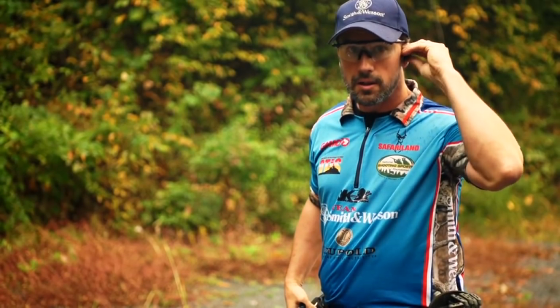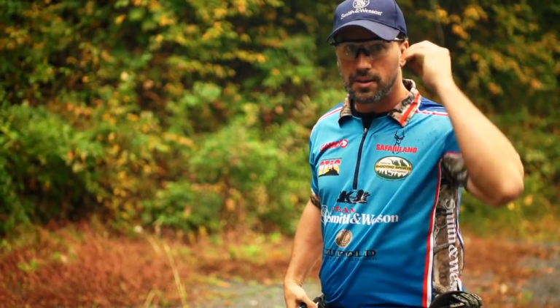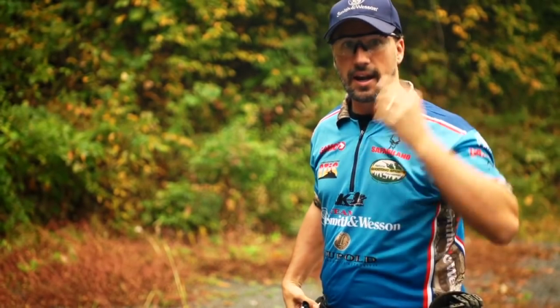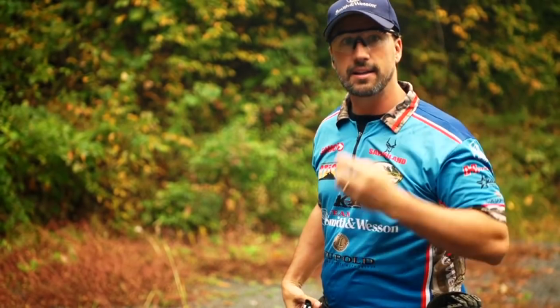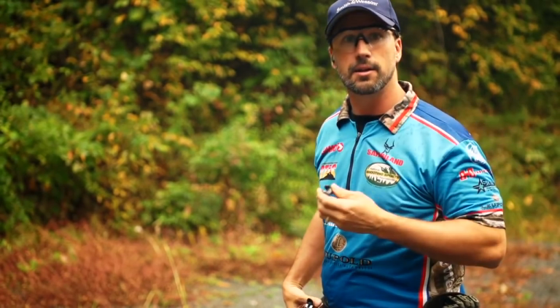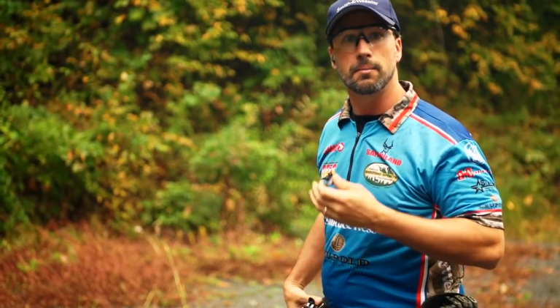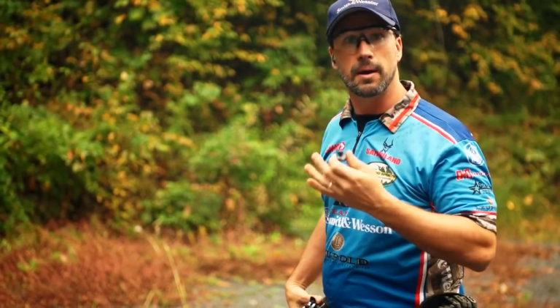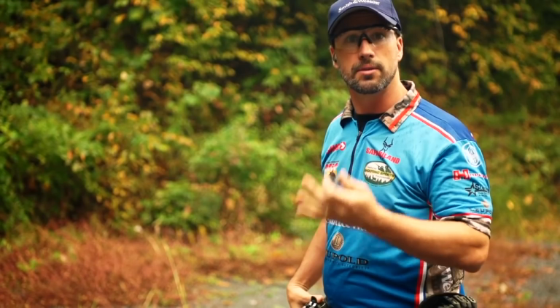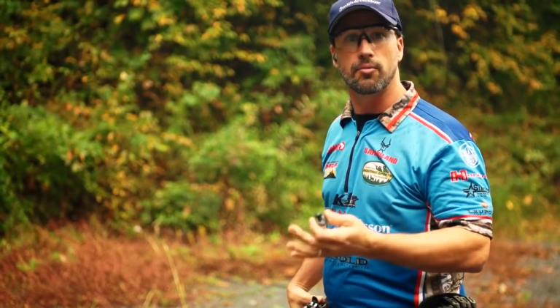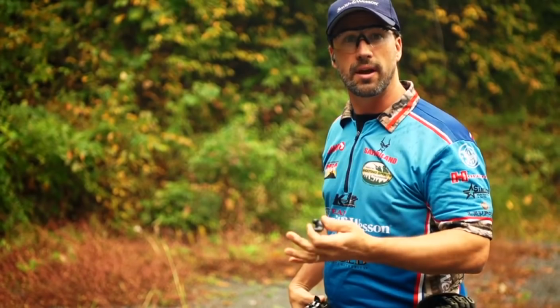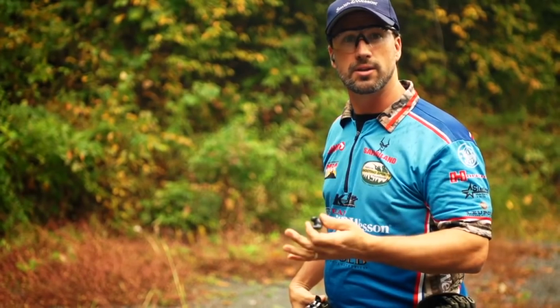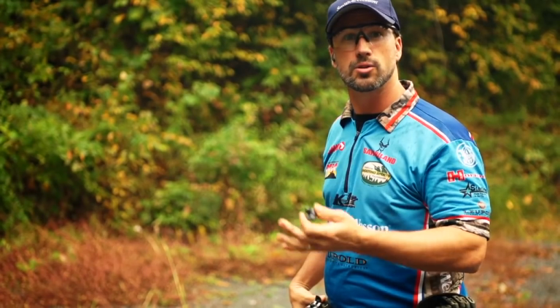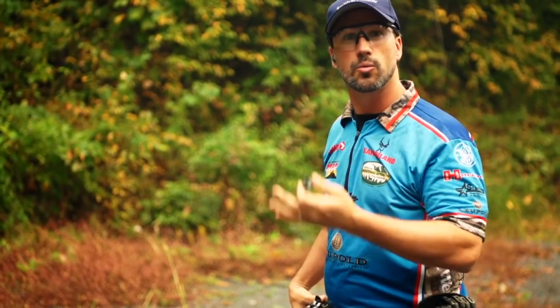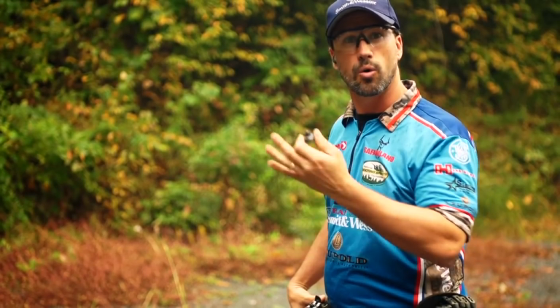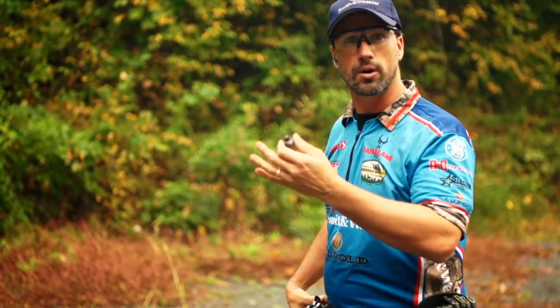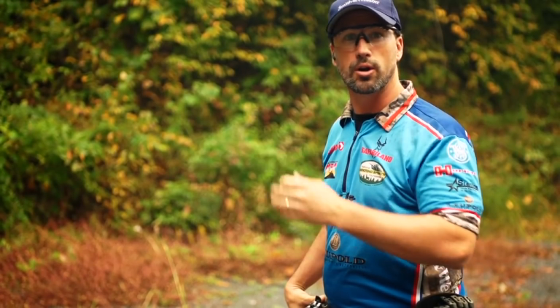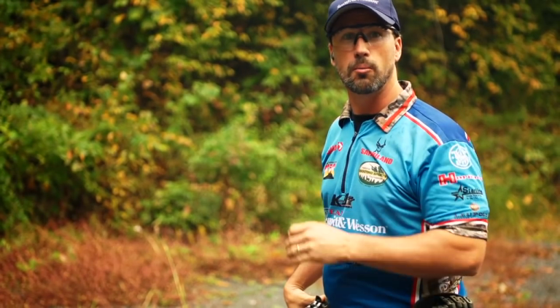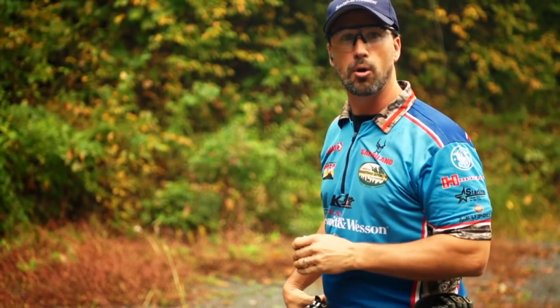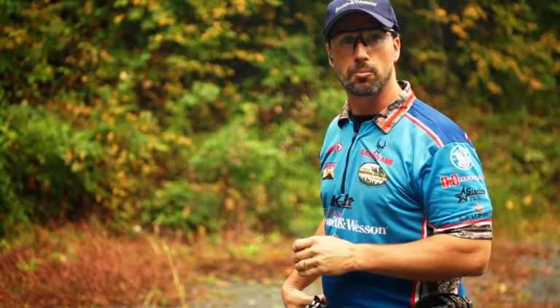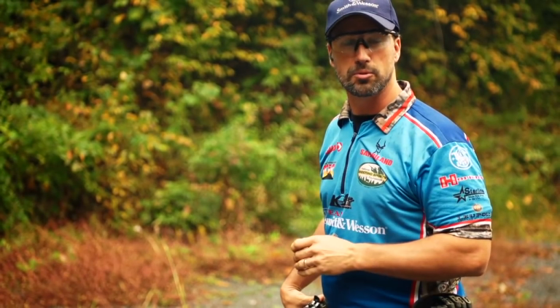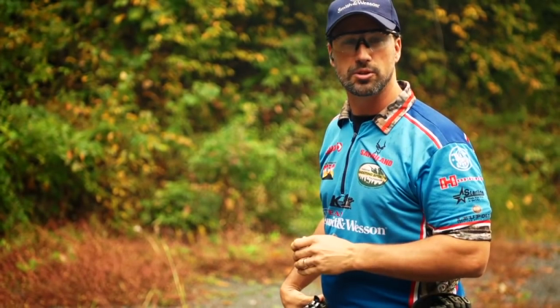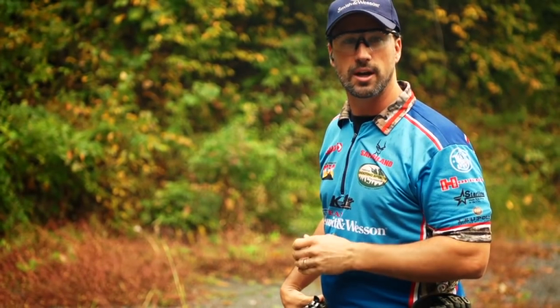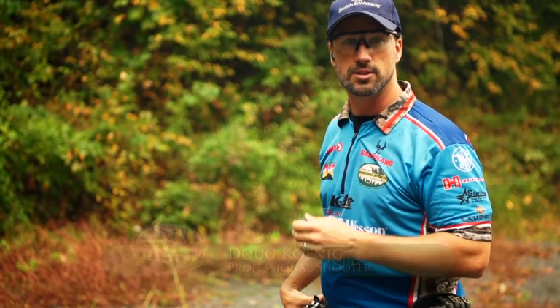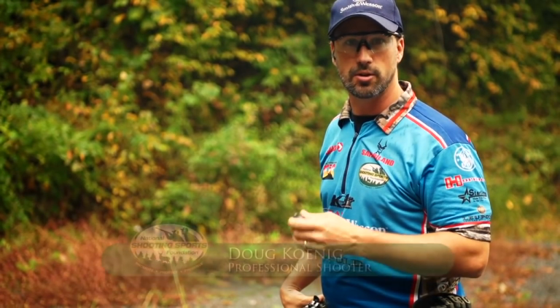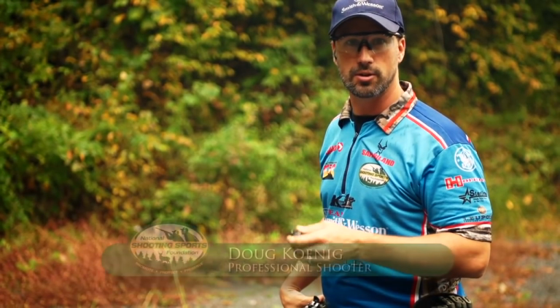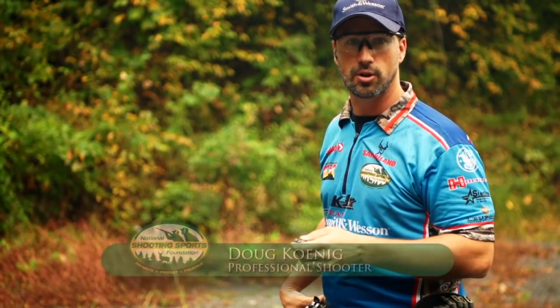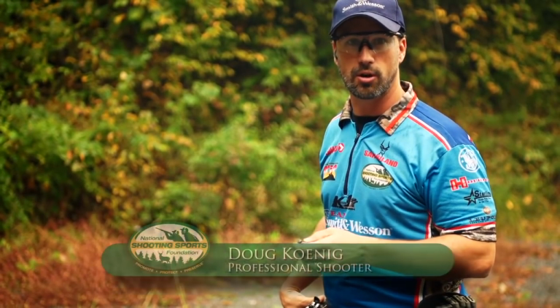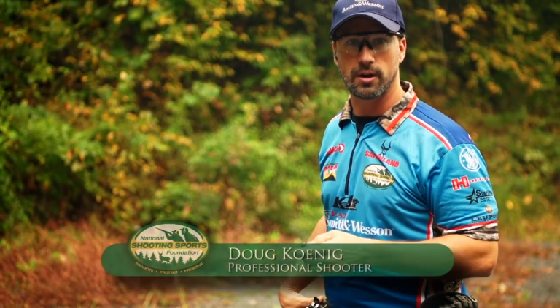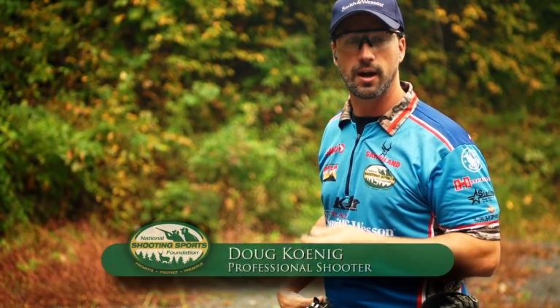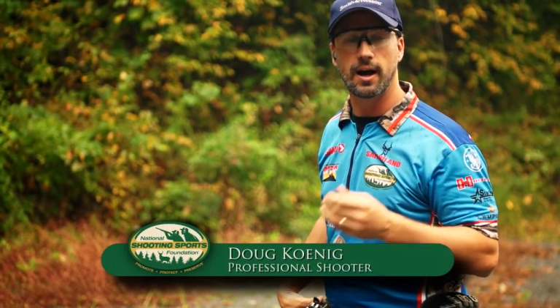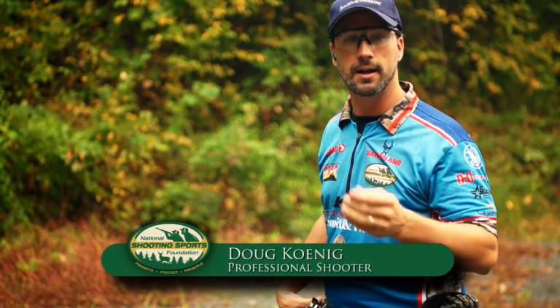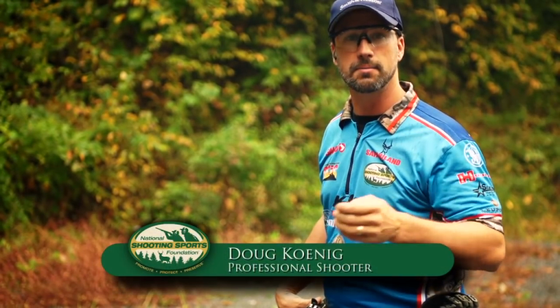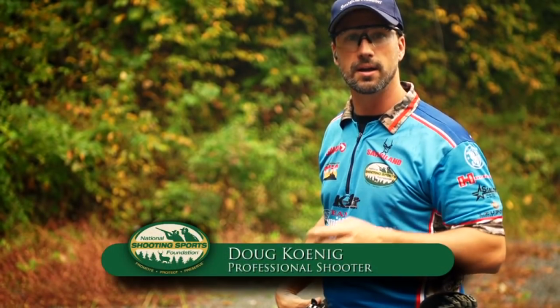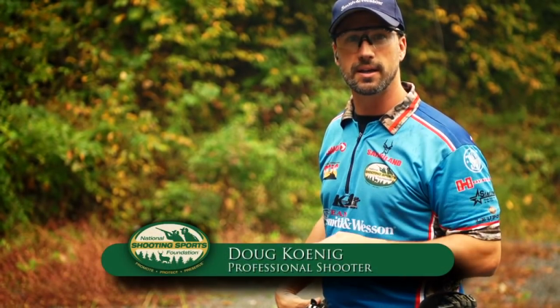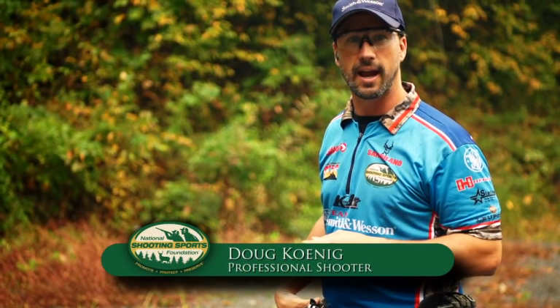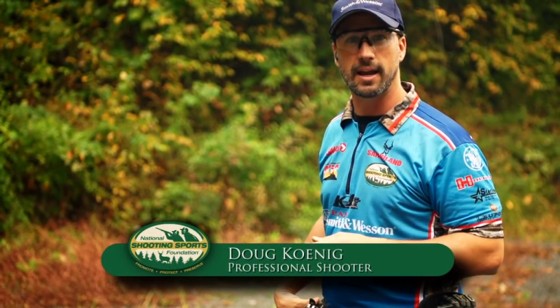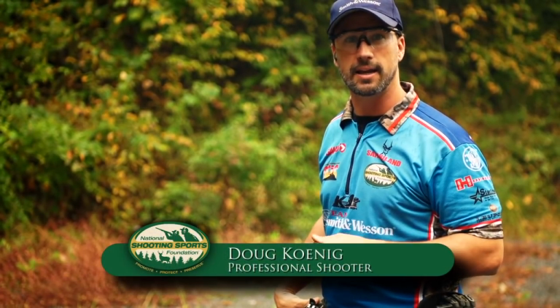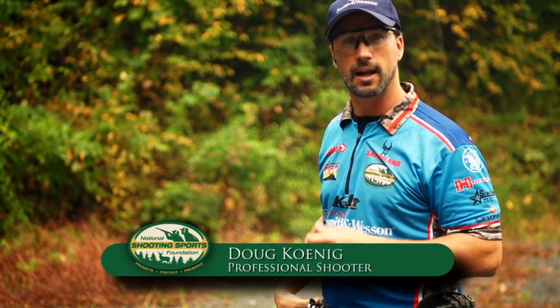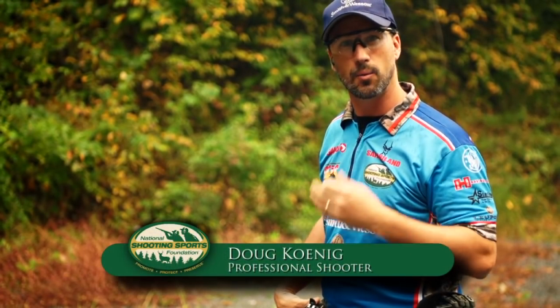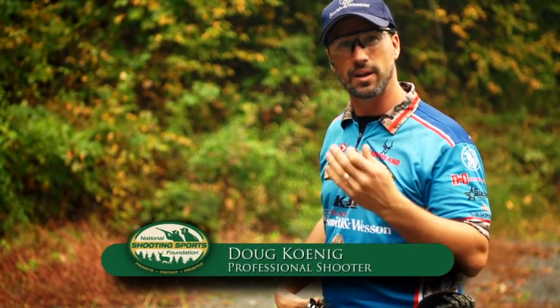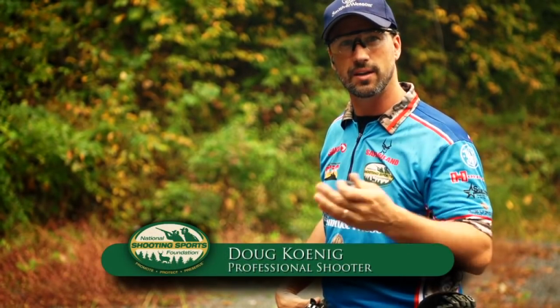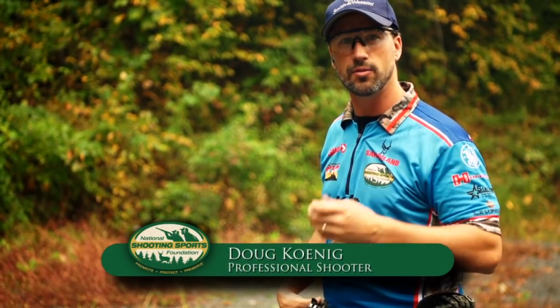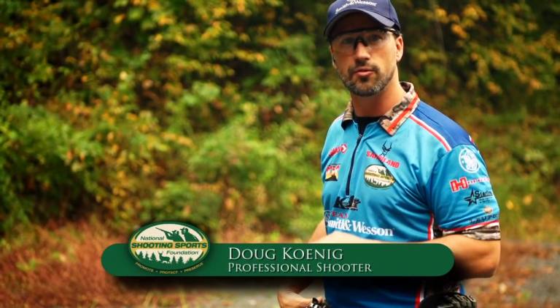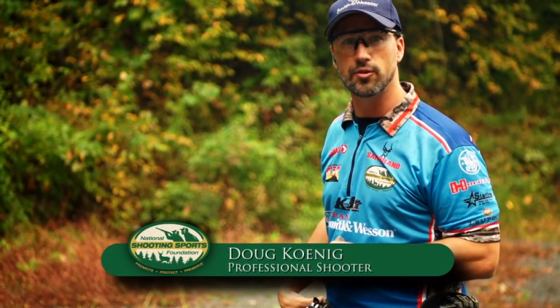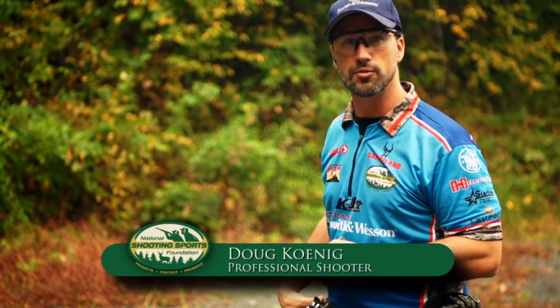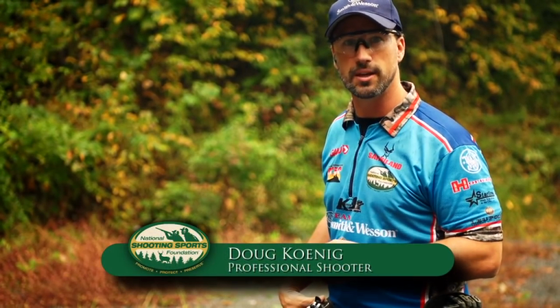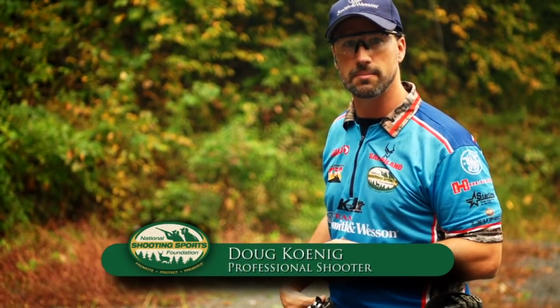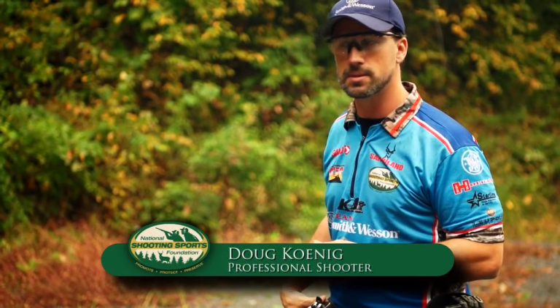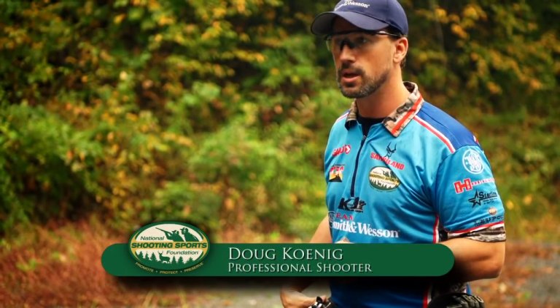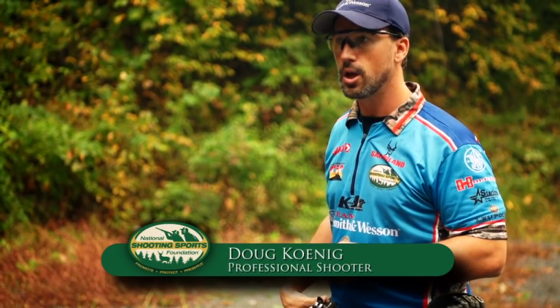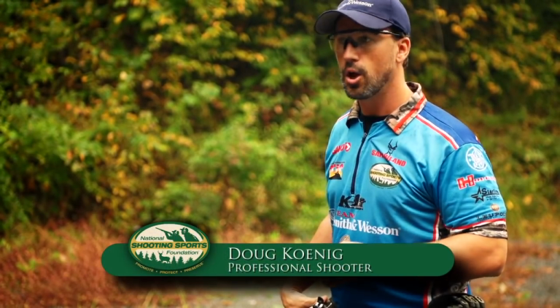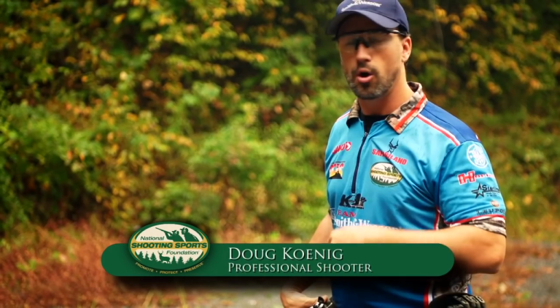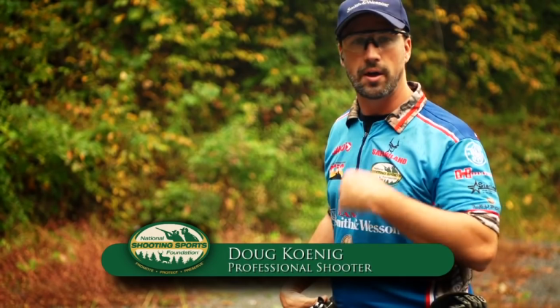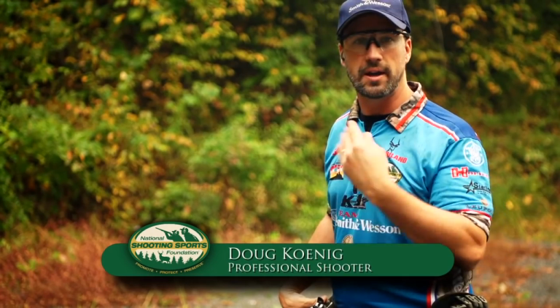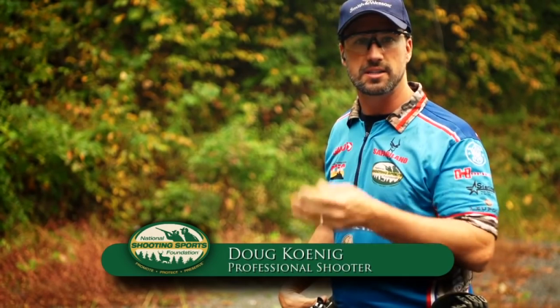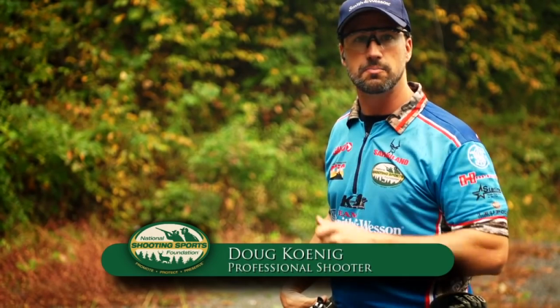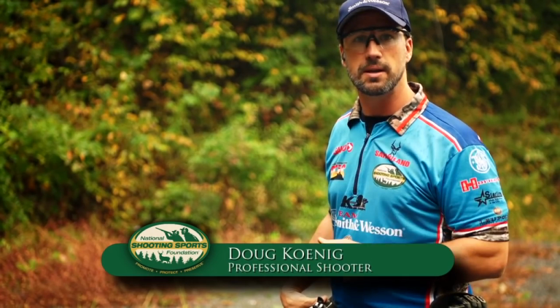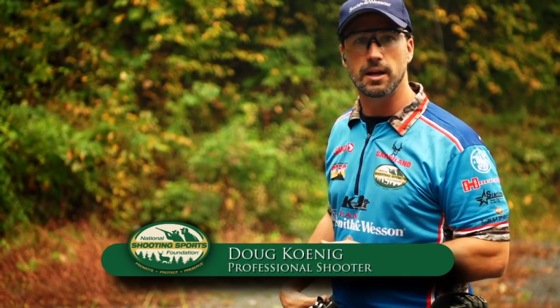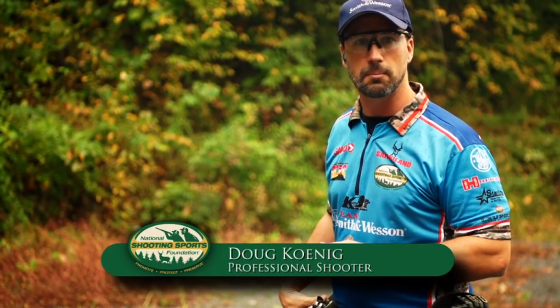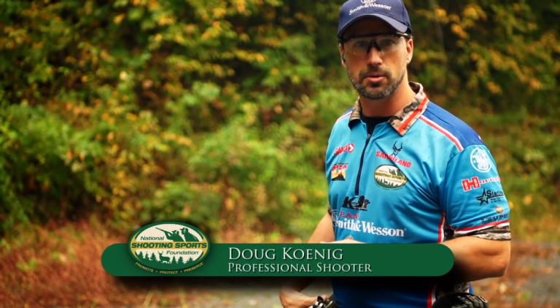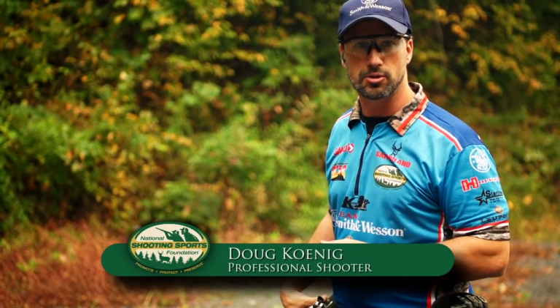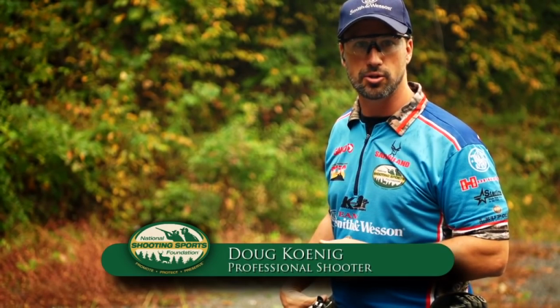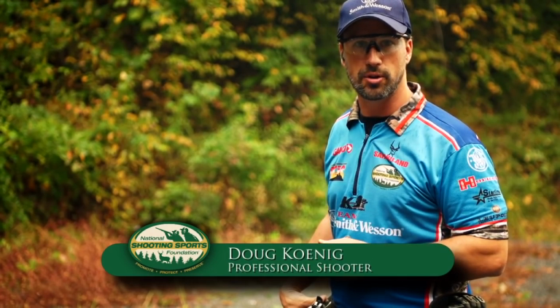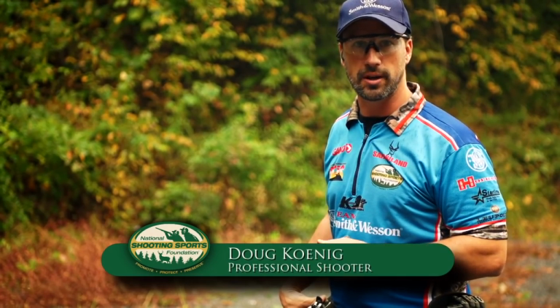Today I'm at the range working on multiple shots on a target. Hi, I'm Doug Koenig and I want to give you a few tips on how to speed up your shooting.